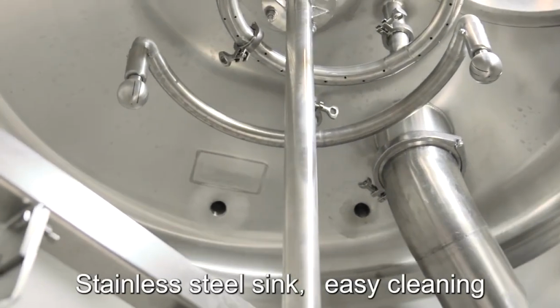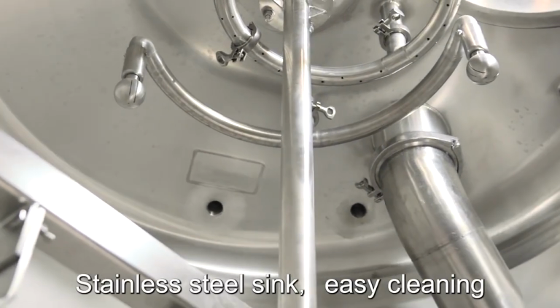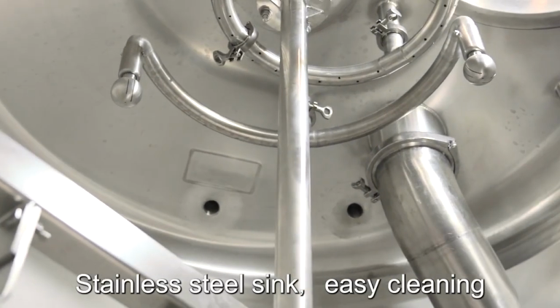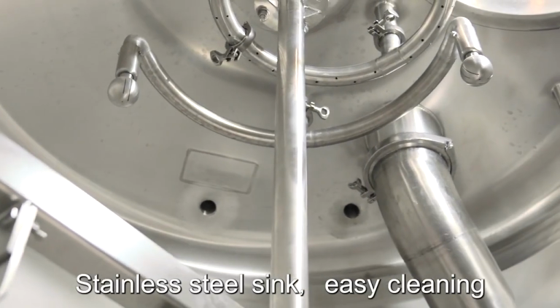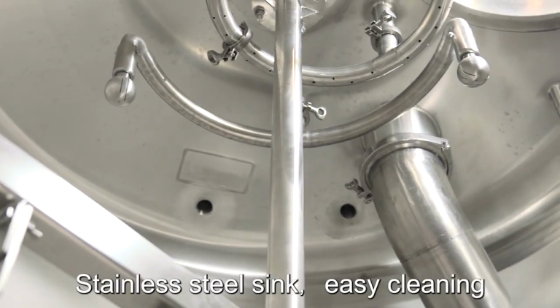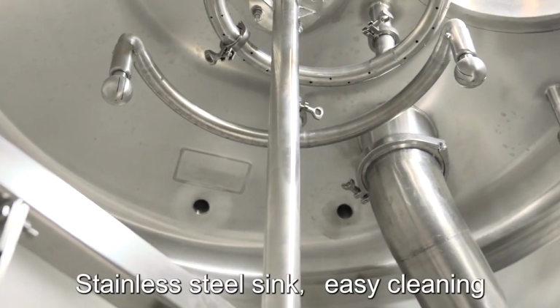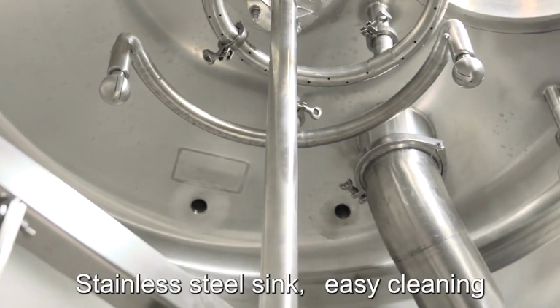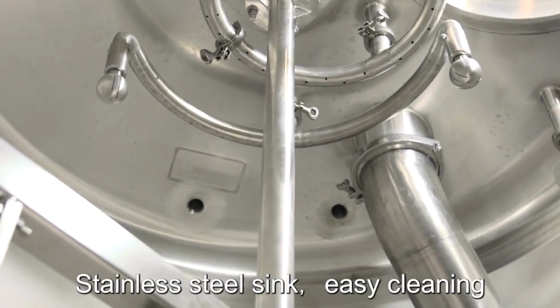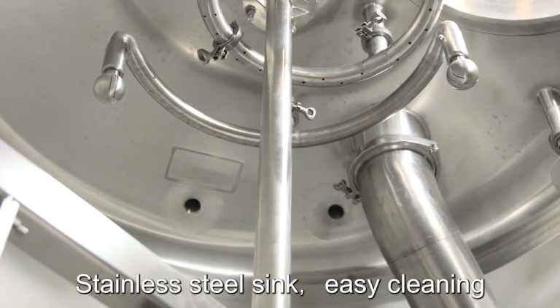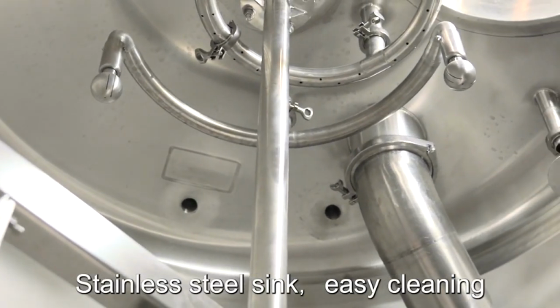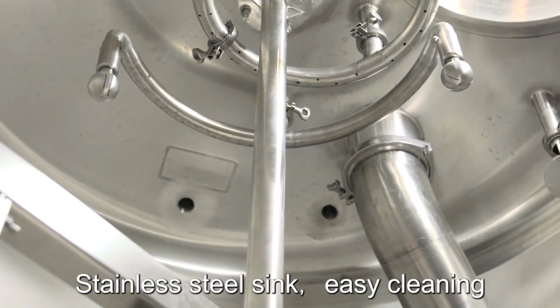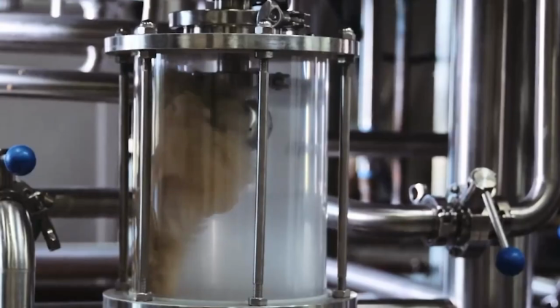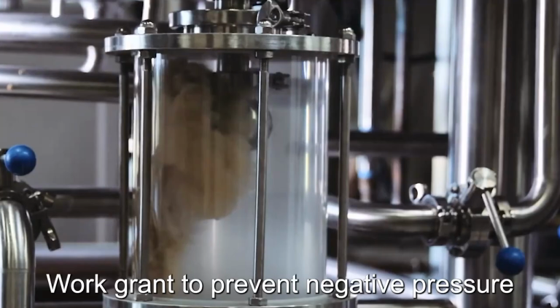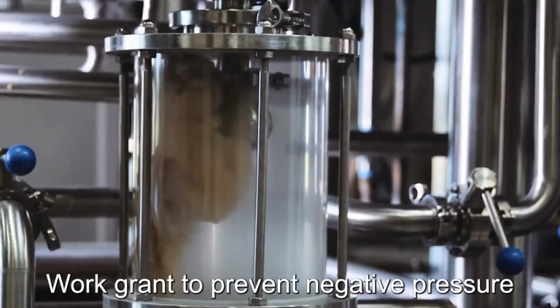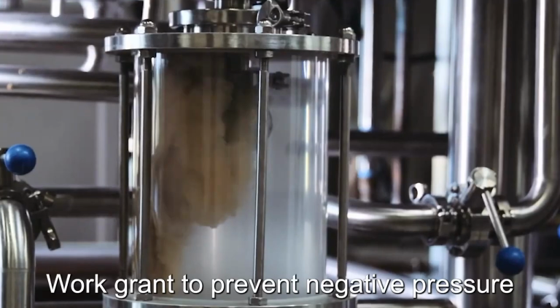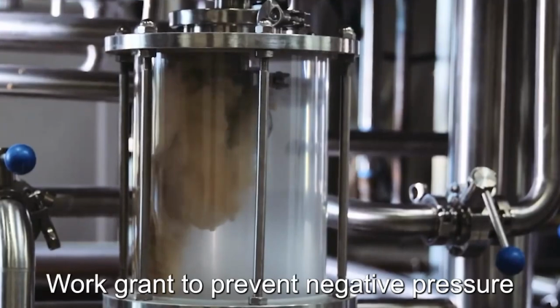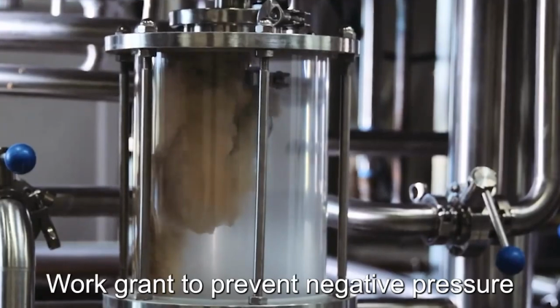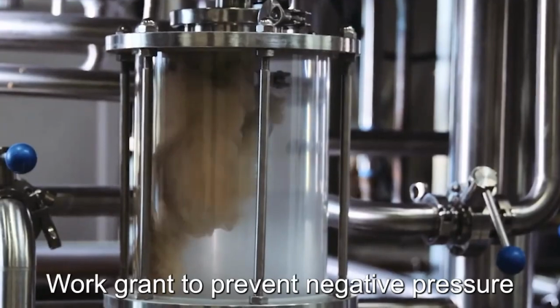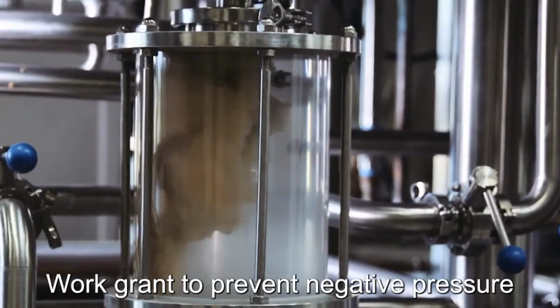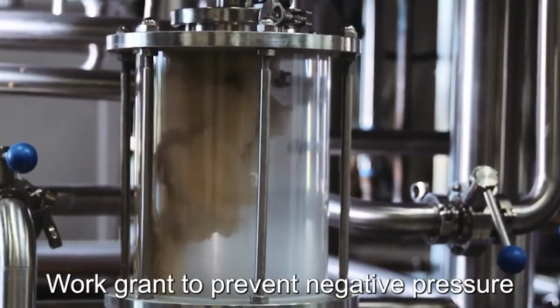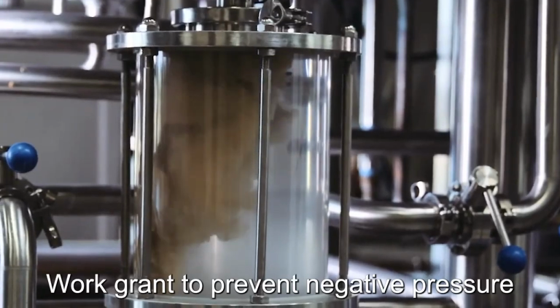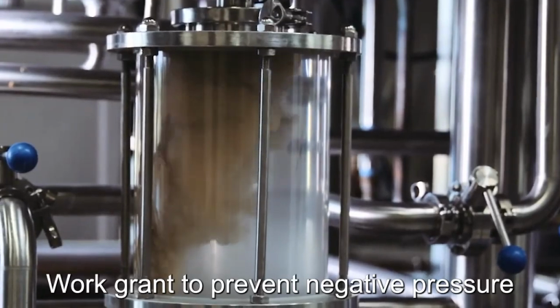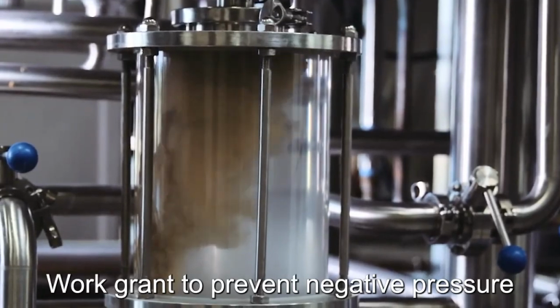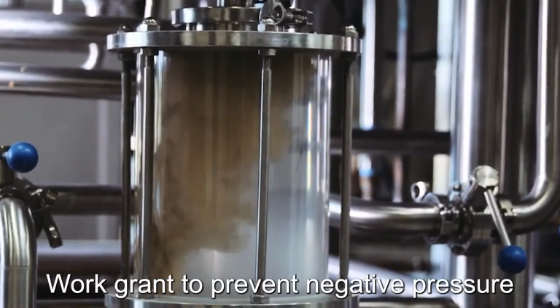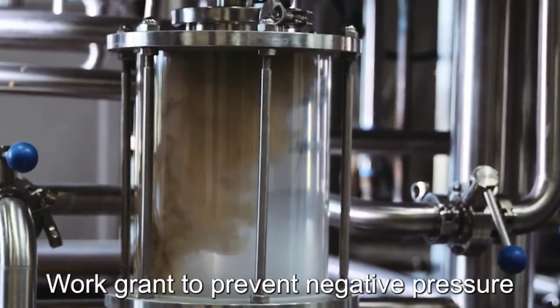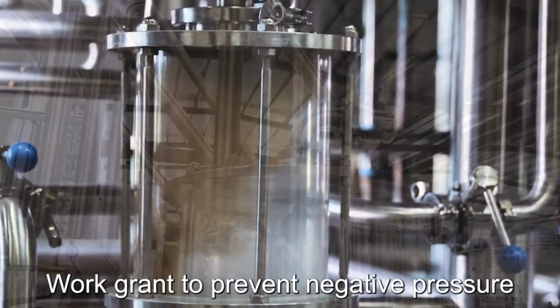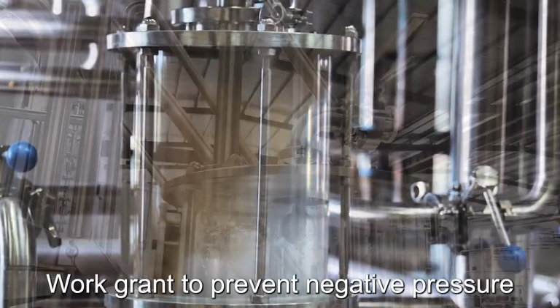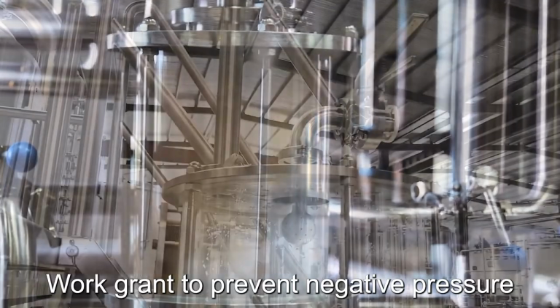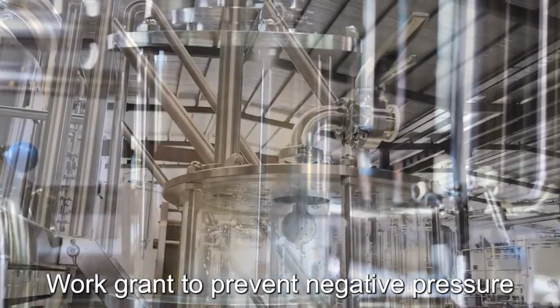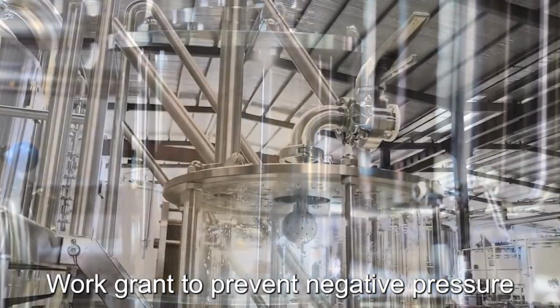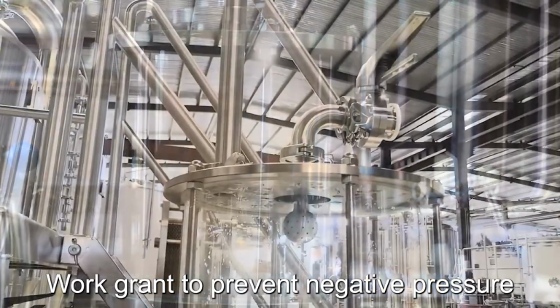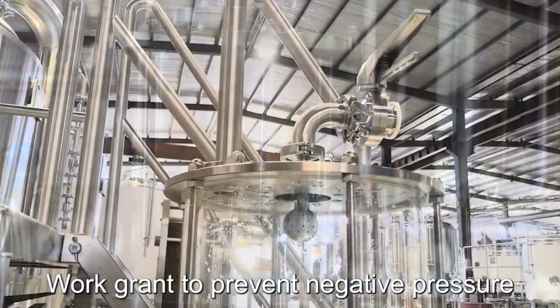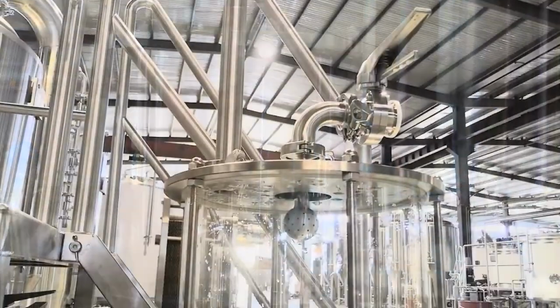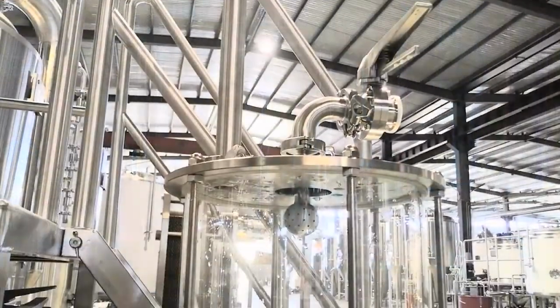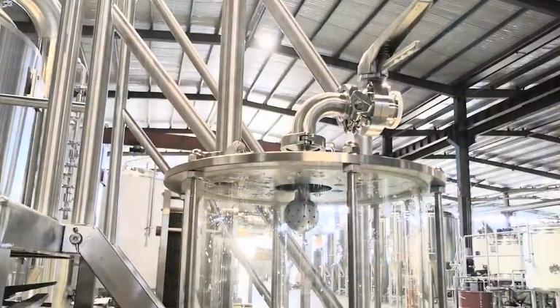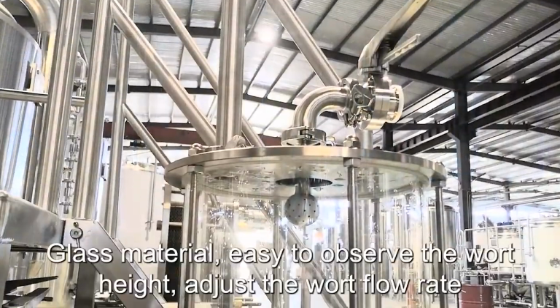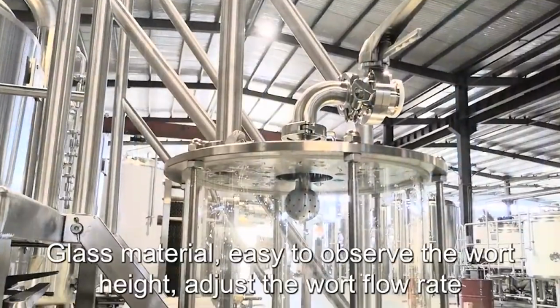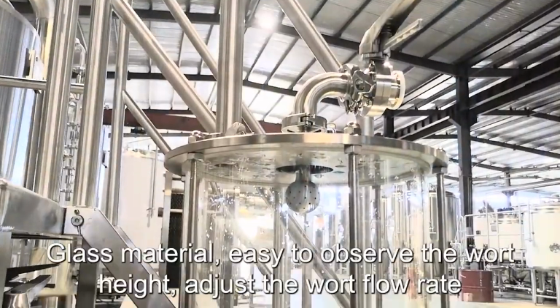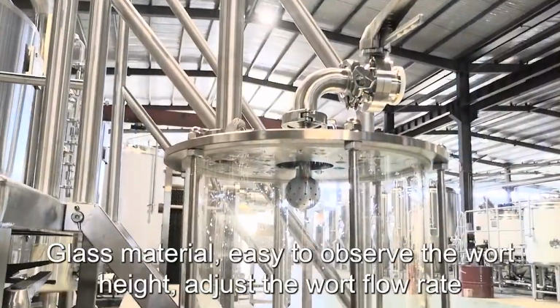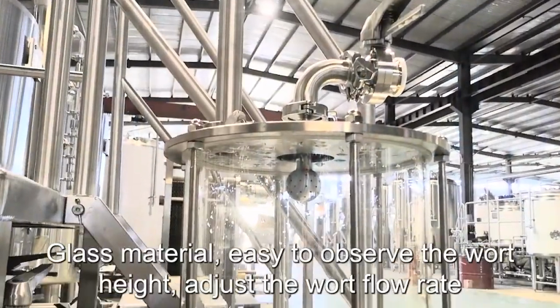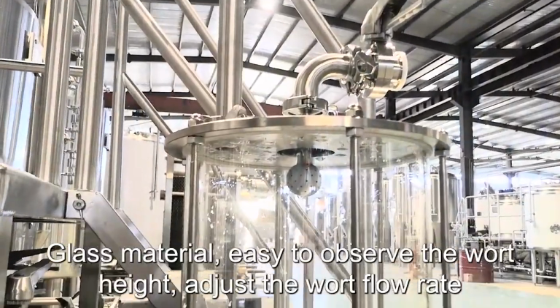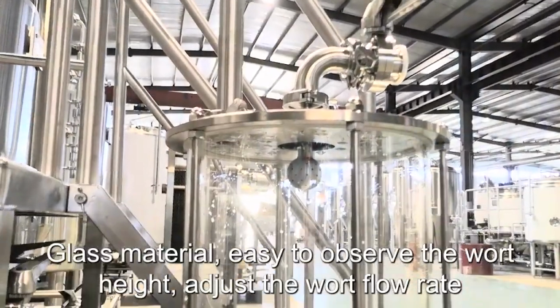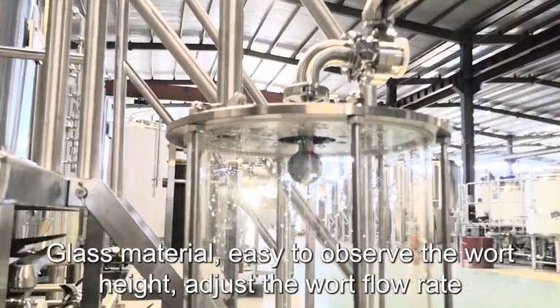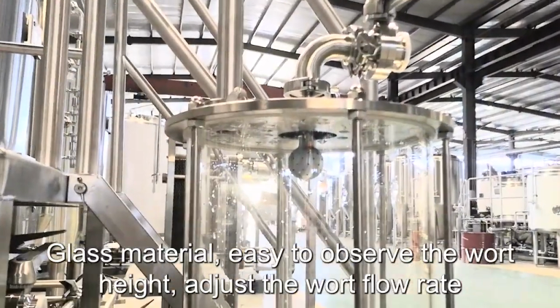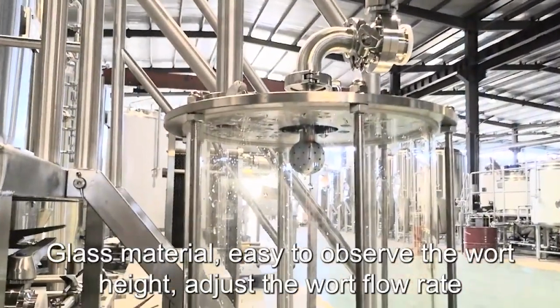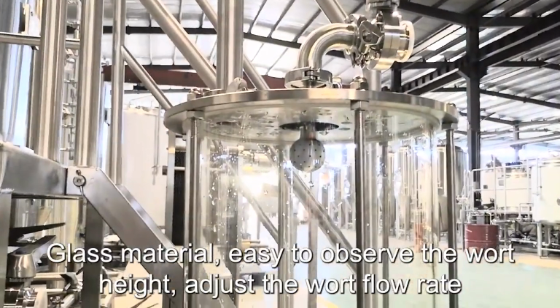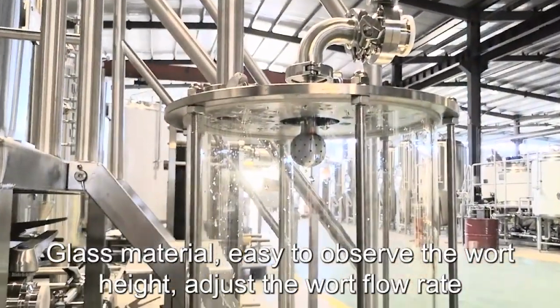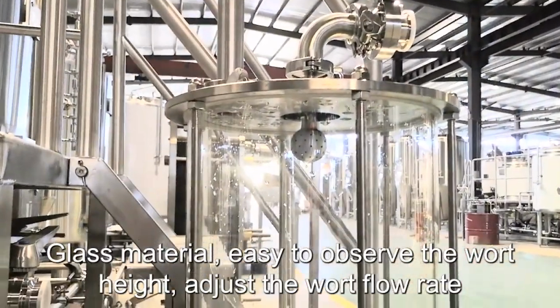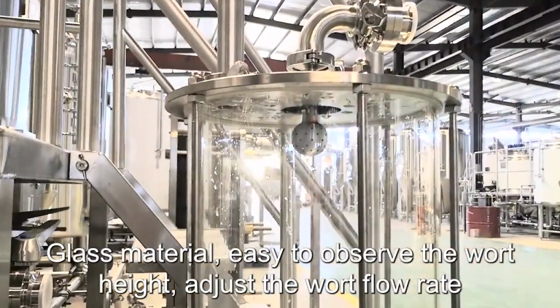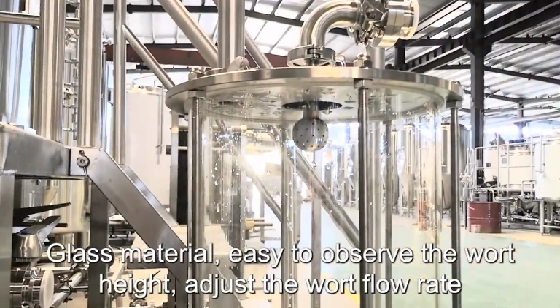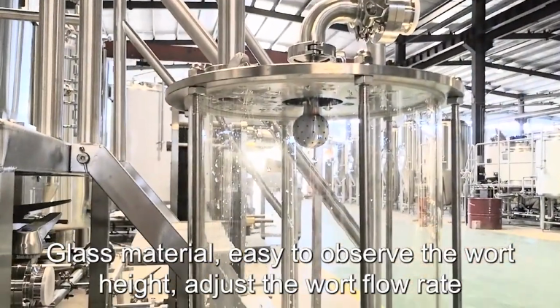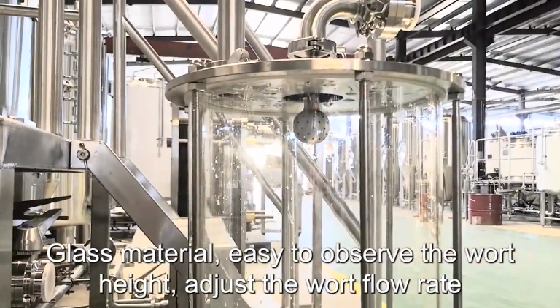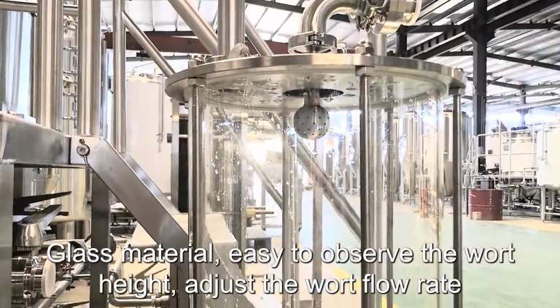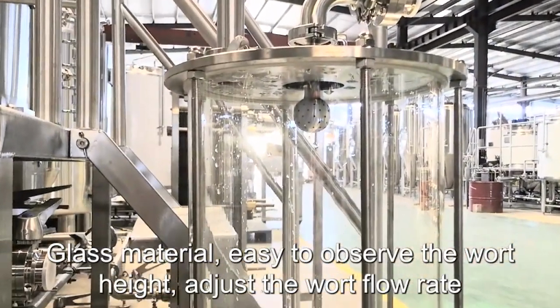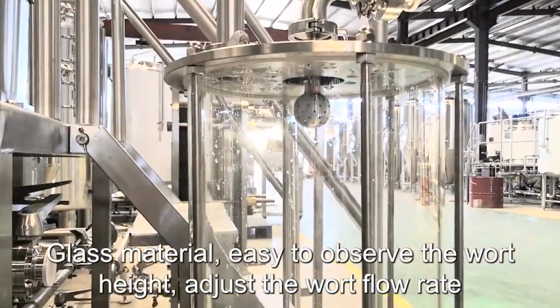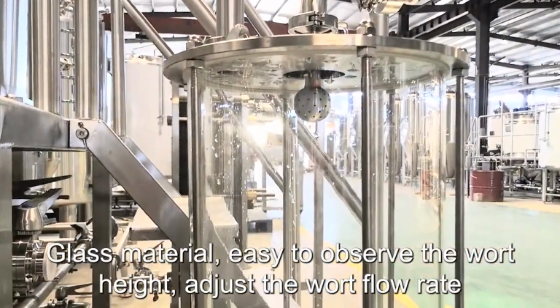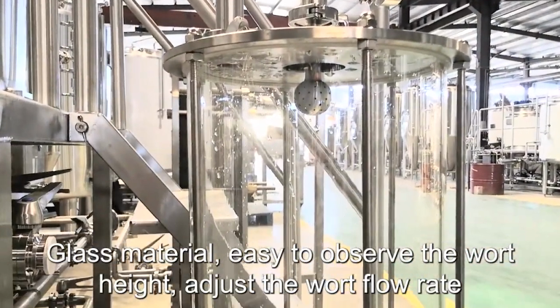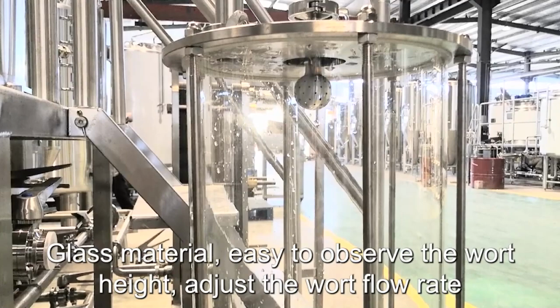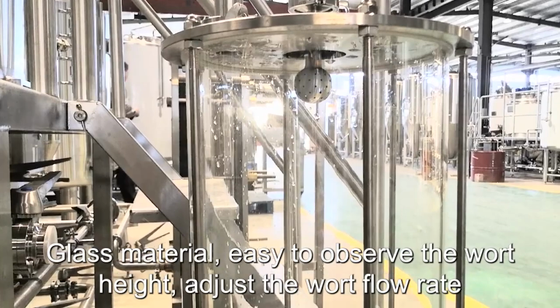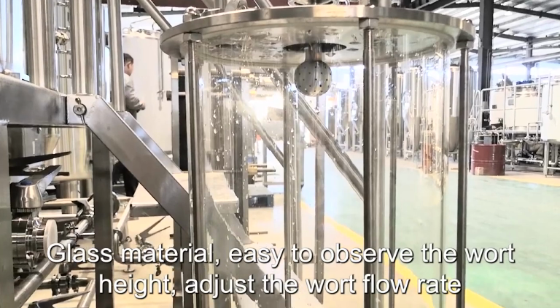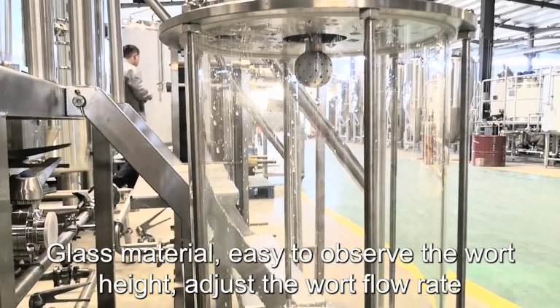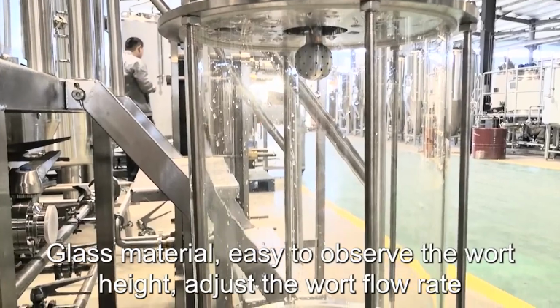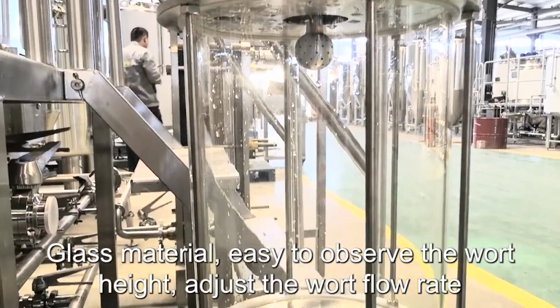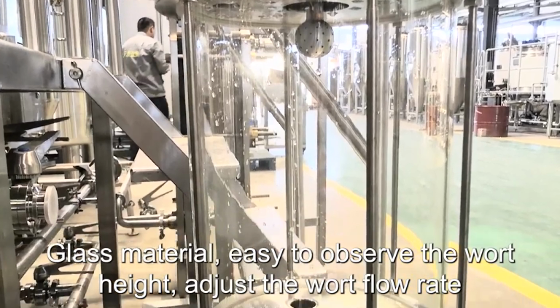Stainless steel sink for easy cleaning. Work vent to prevent negative pressure. Glass material panels make it easy to observe the work height.